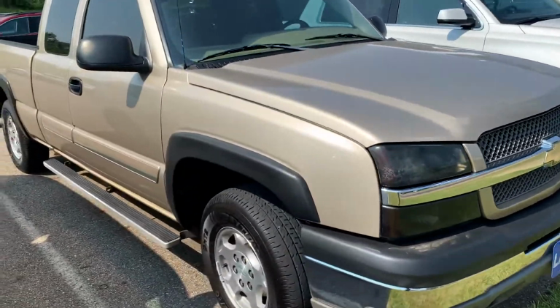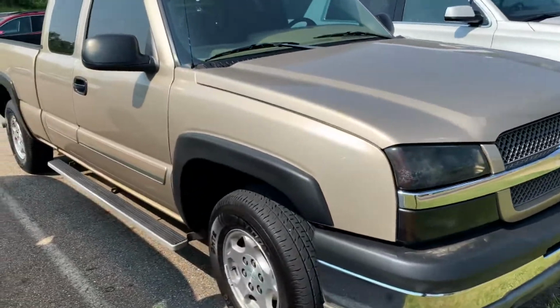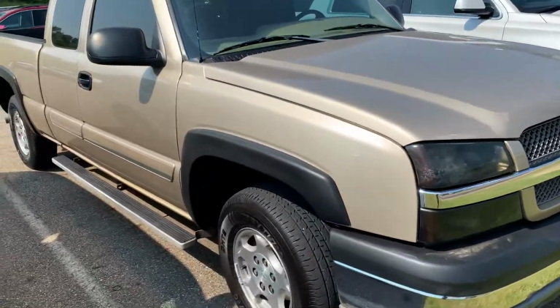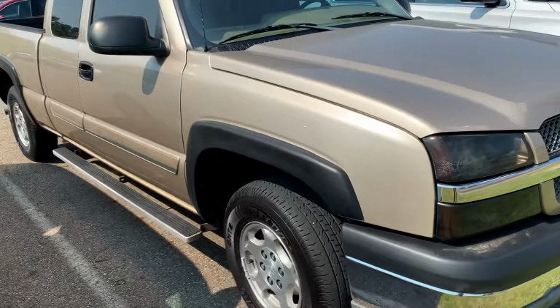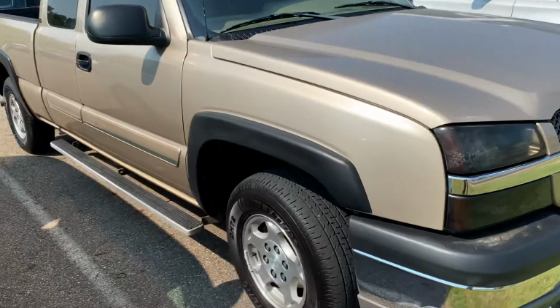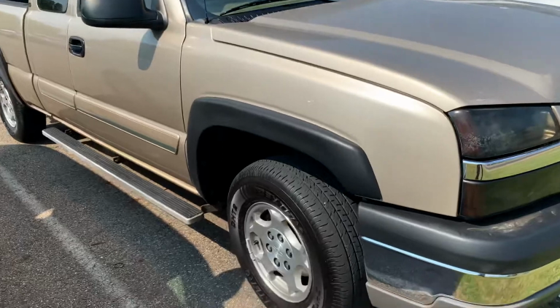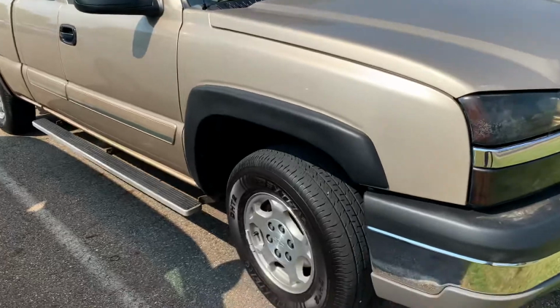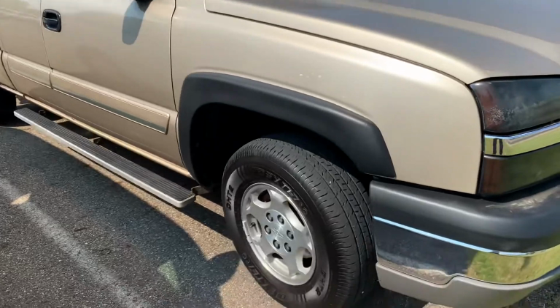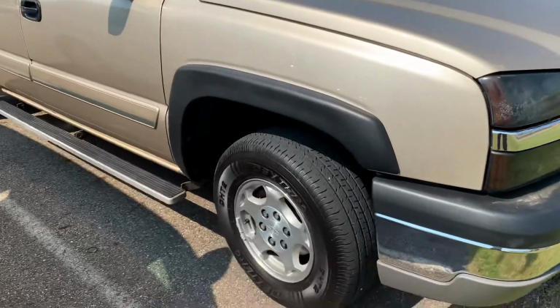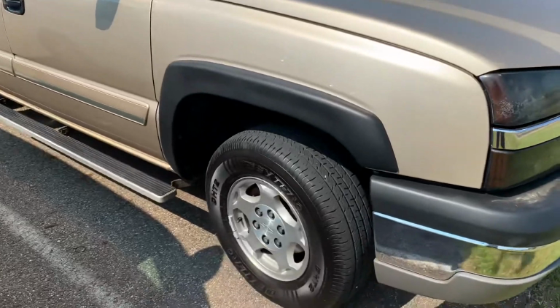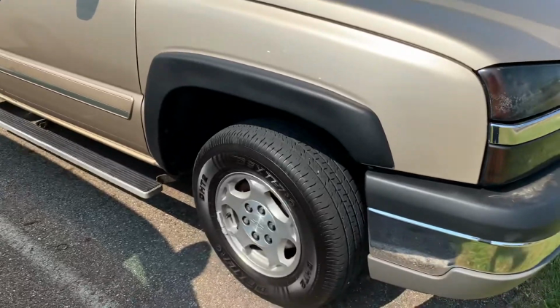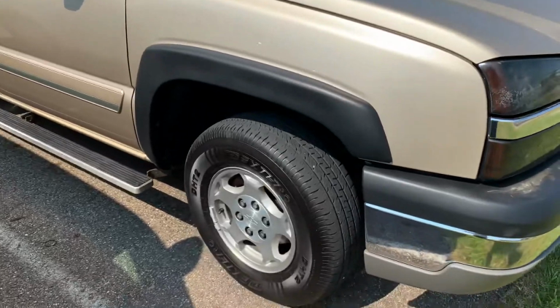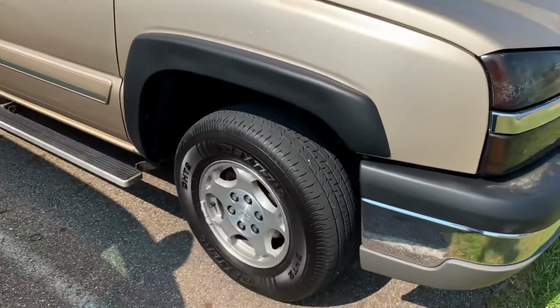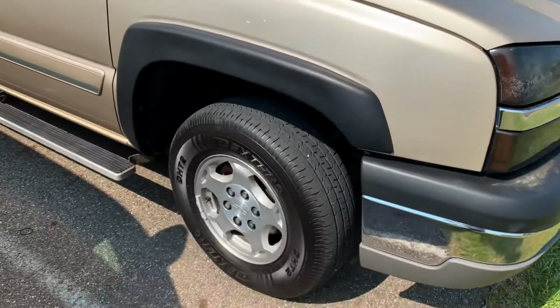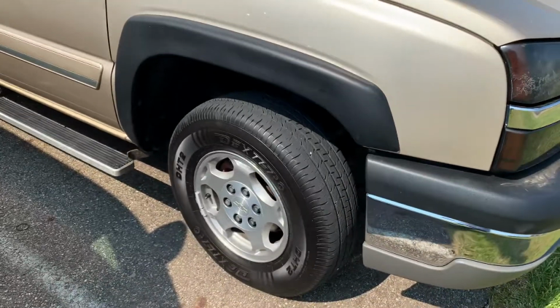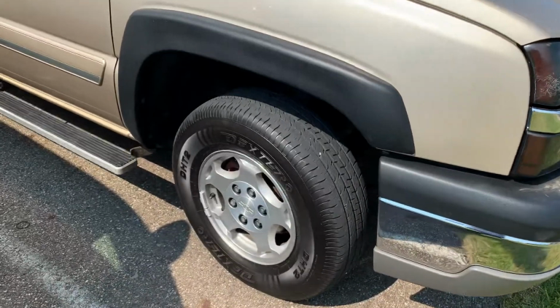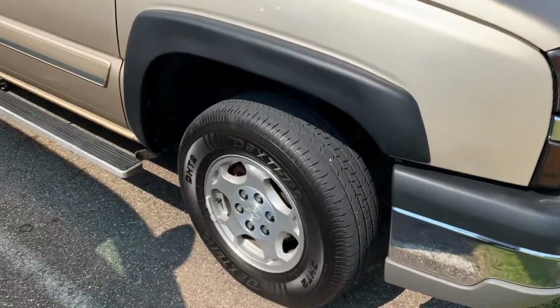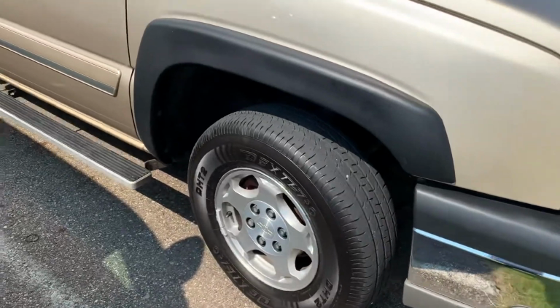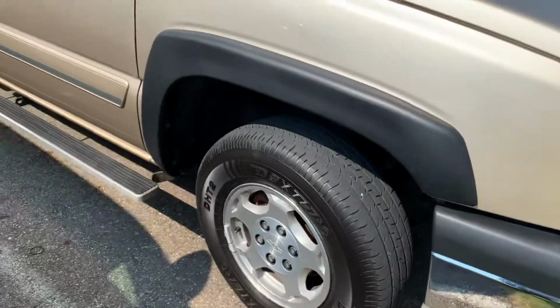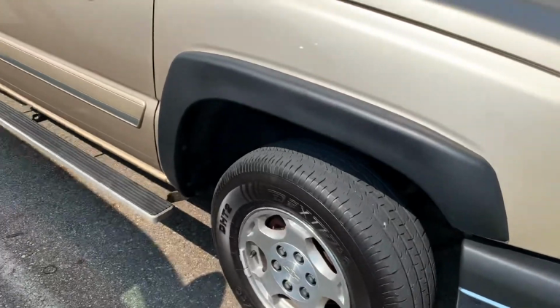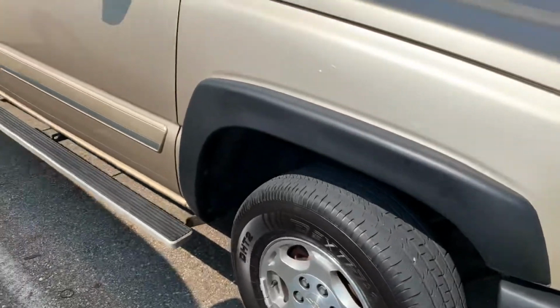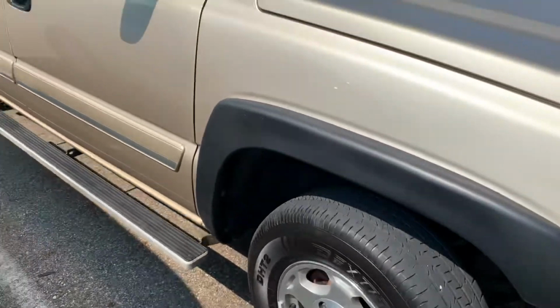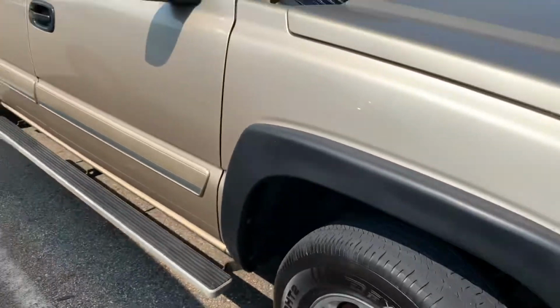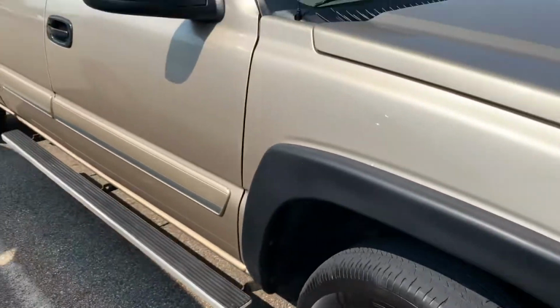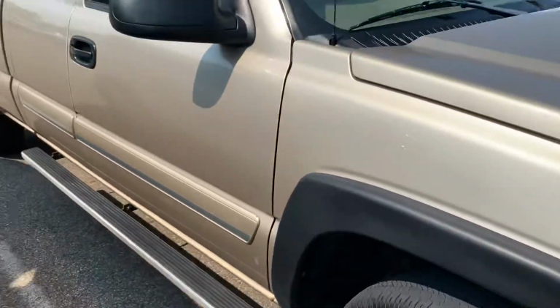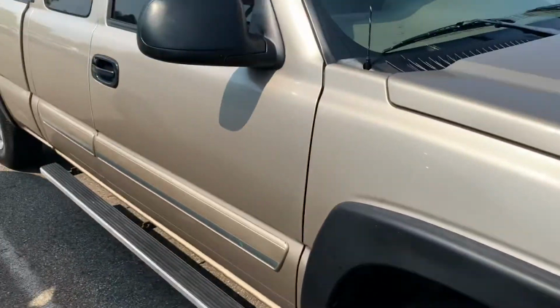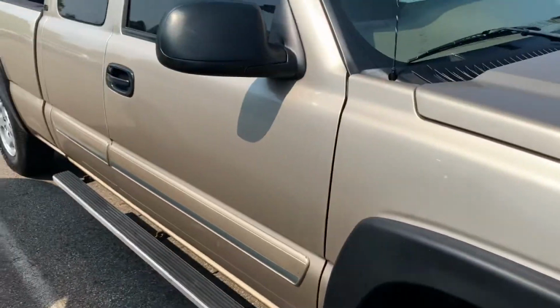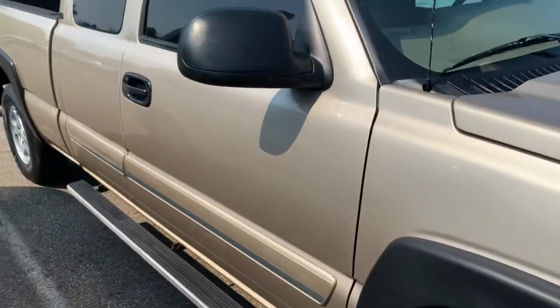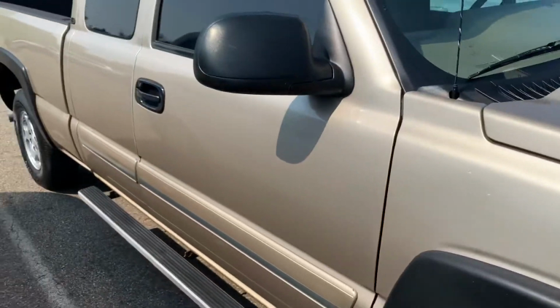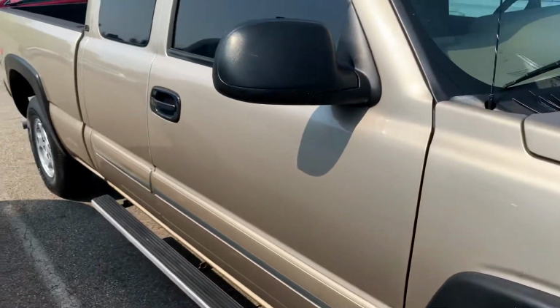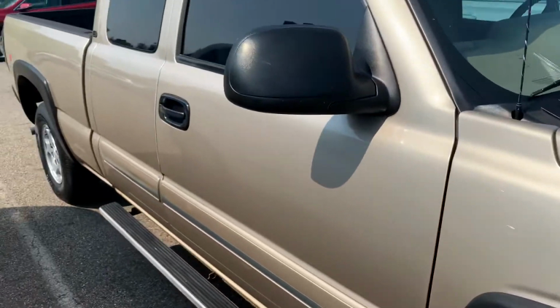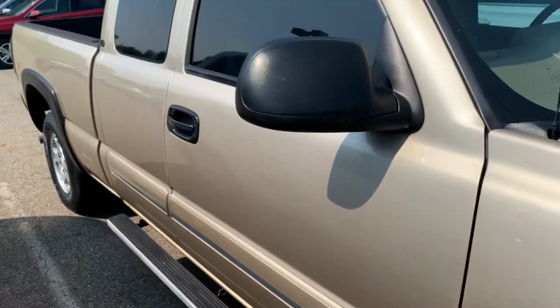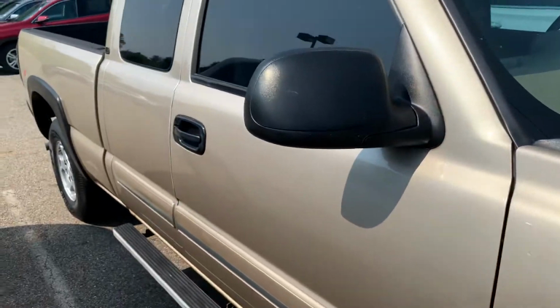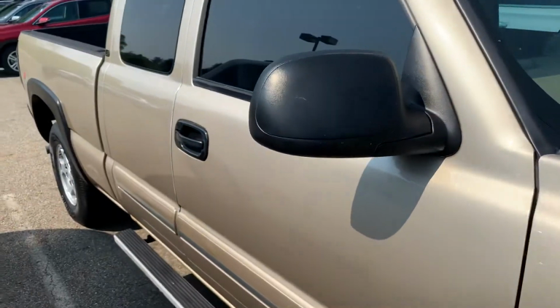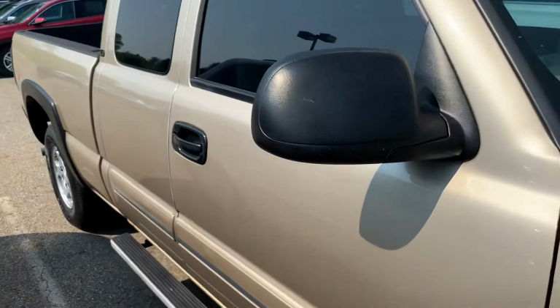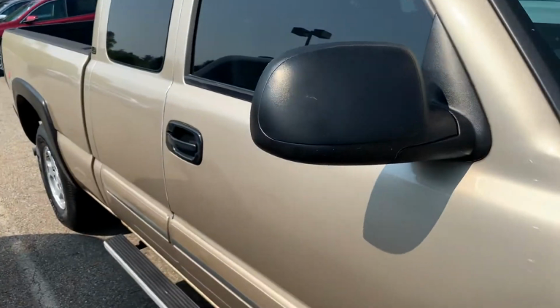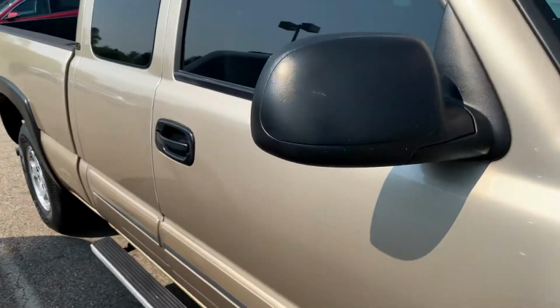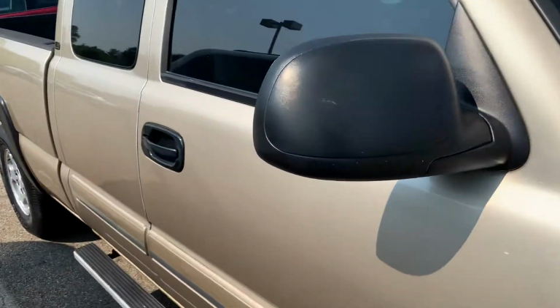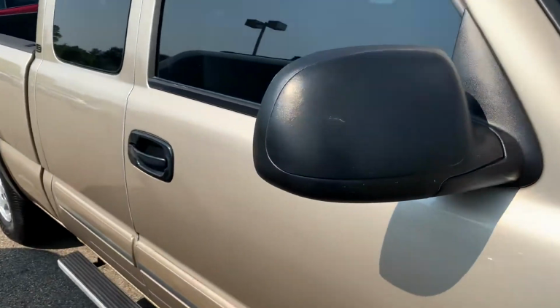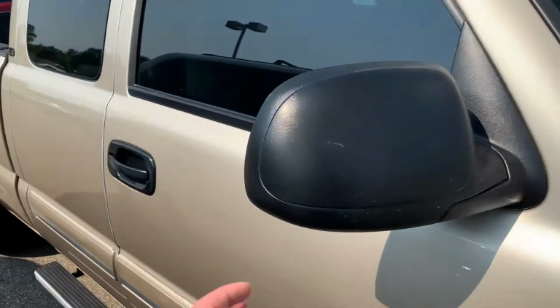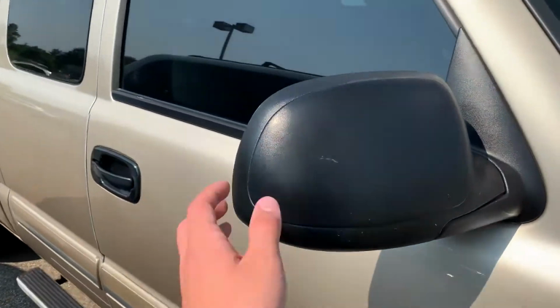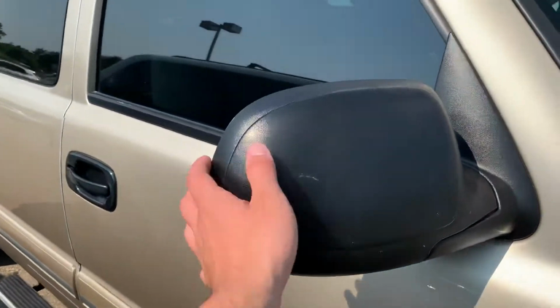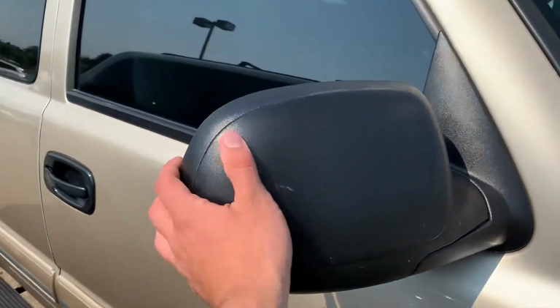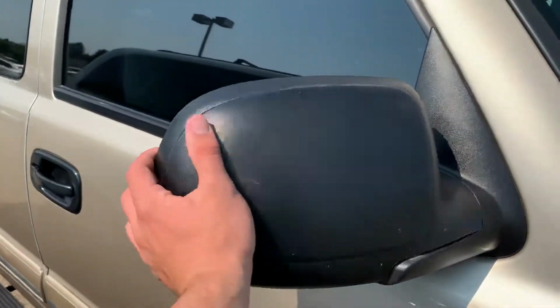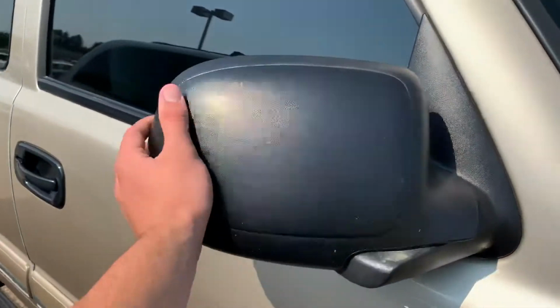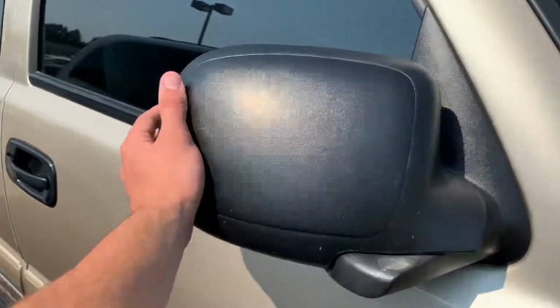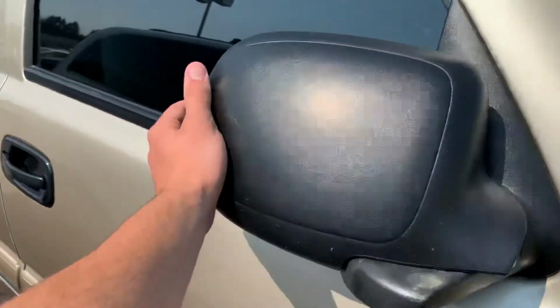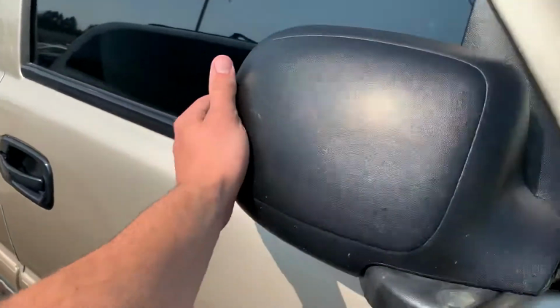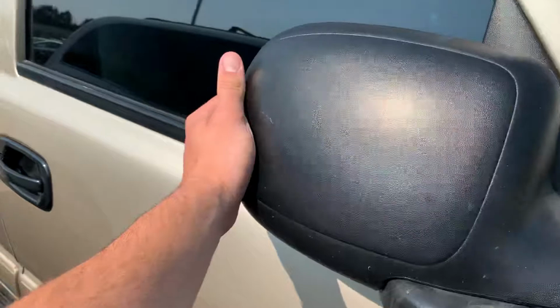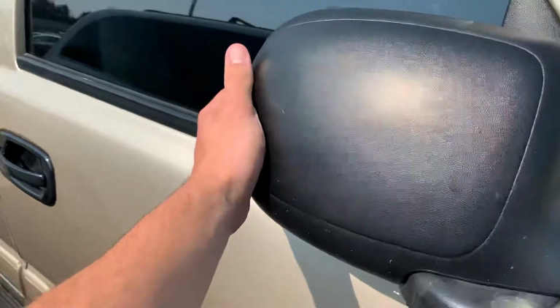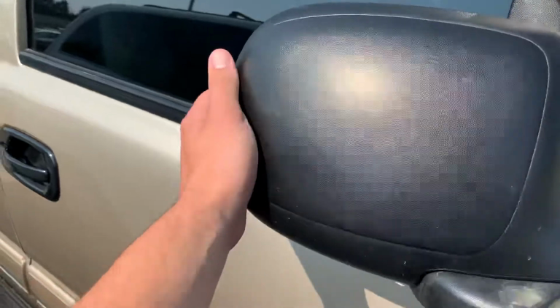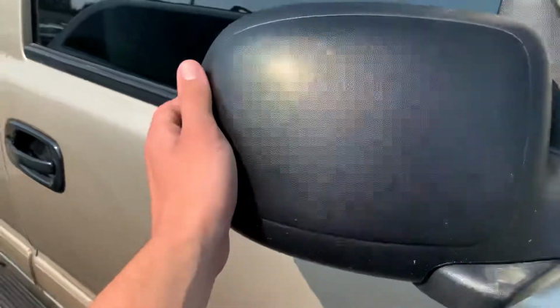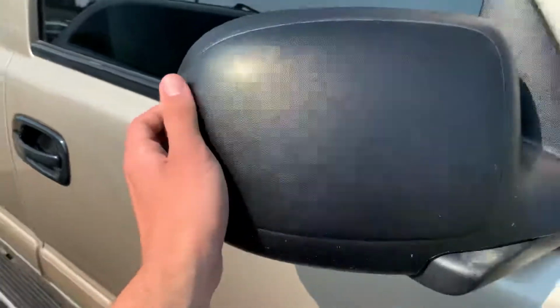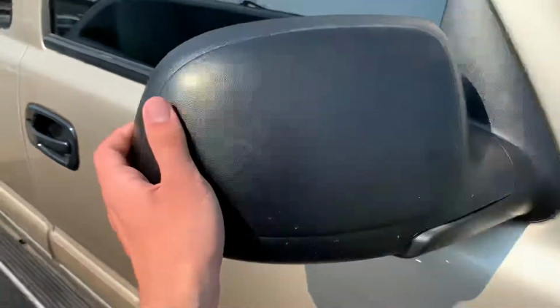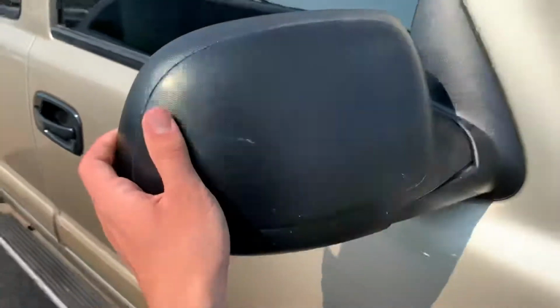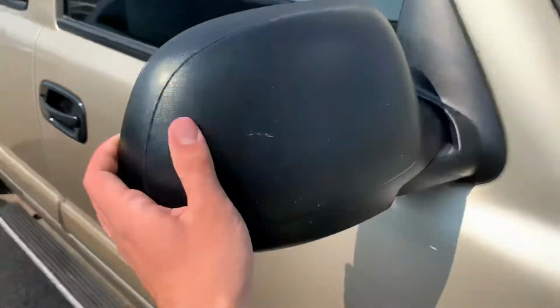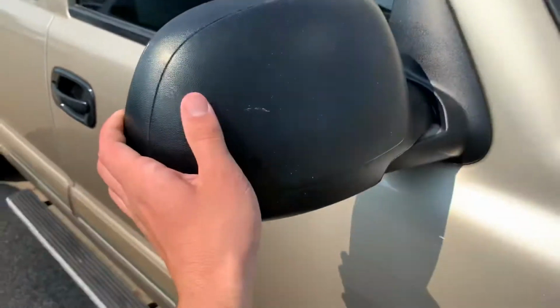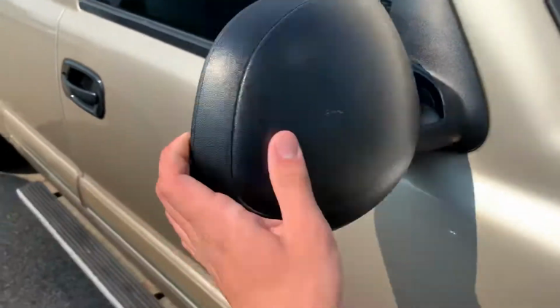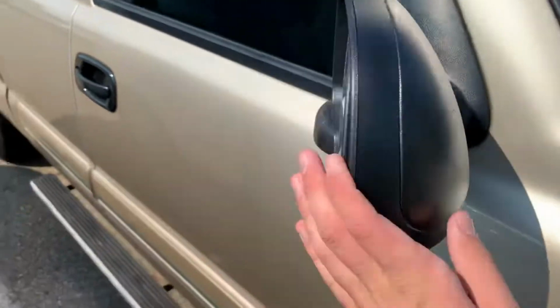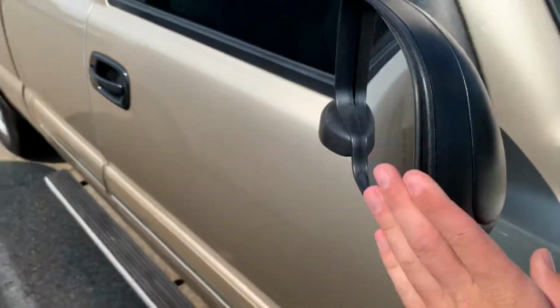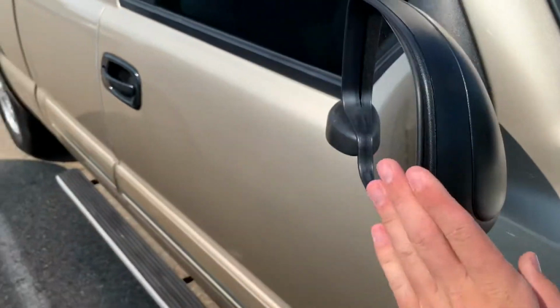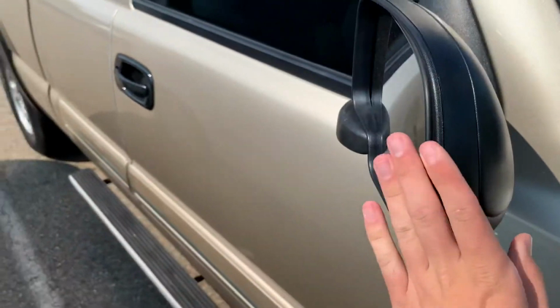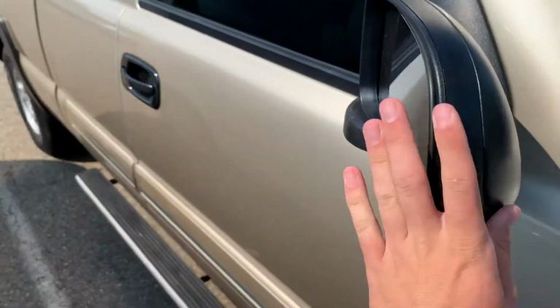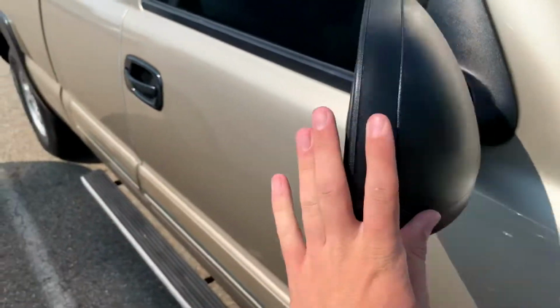This vehicle does have the 16-inch aluminum alloy wheels. Breakaway style mirrors in case you bump into anything — it does break away both ways.